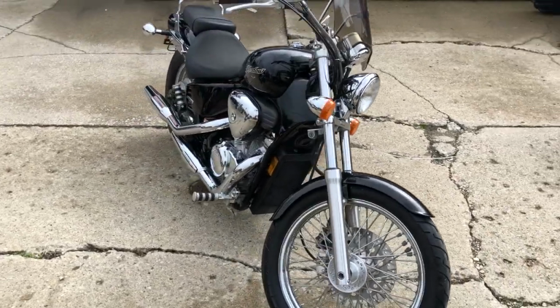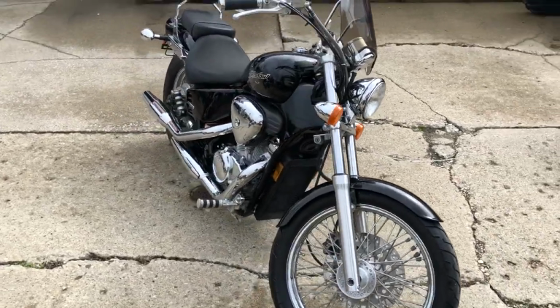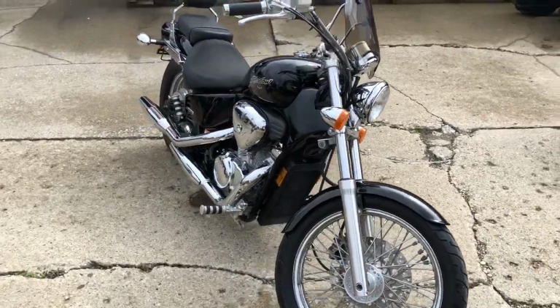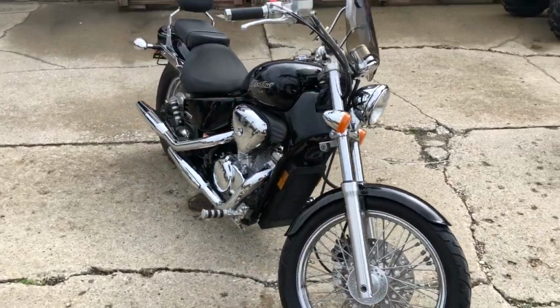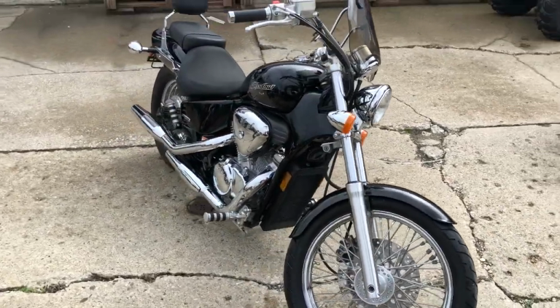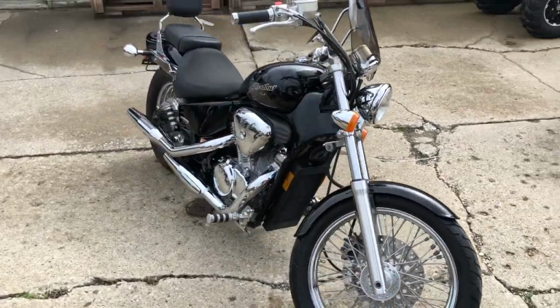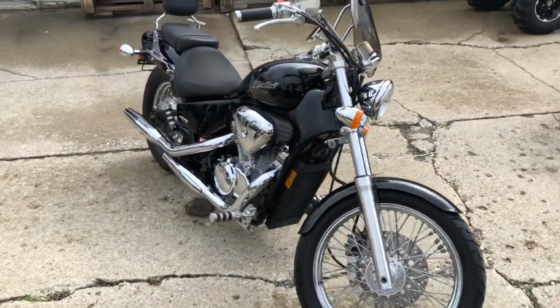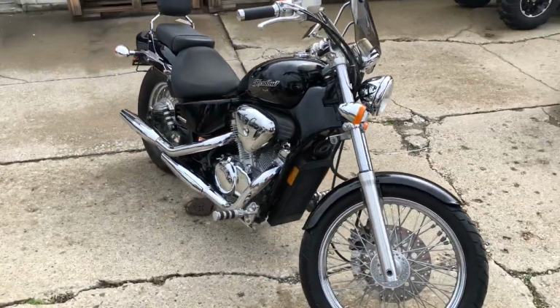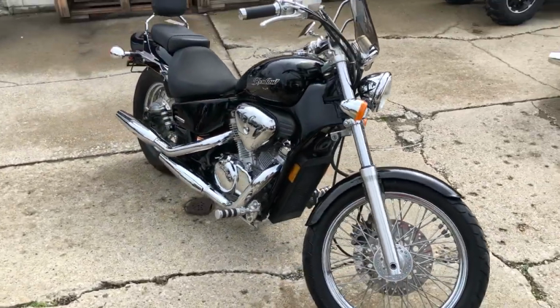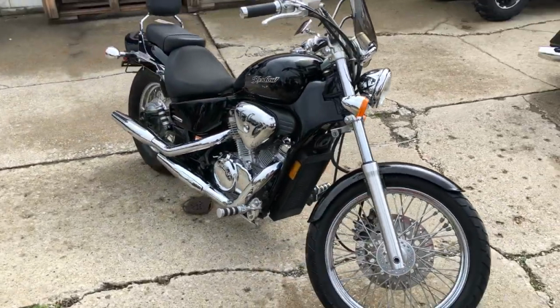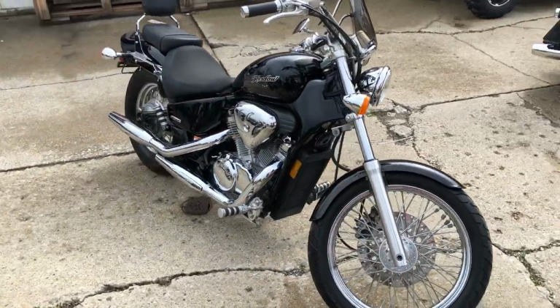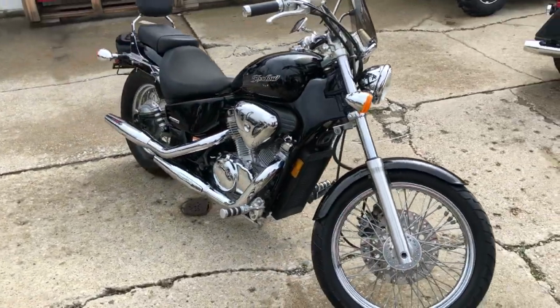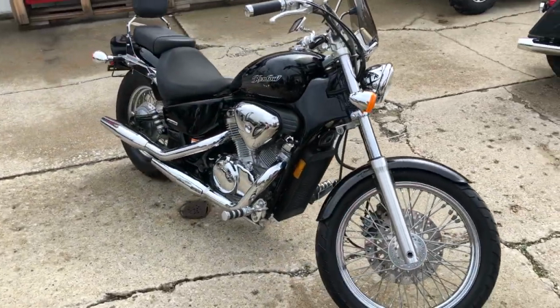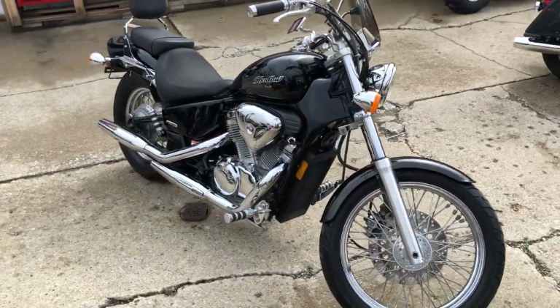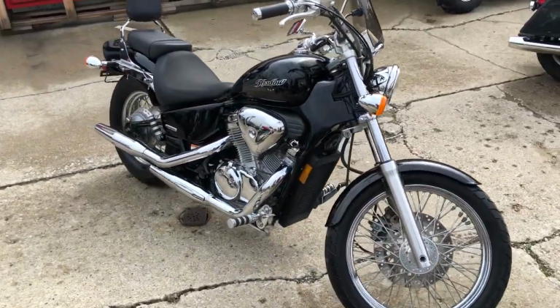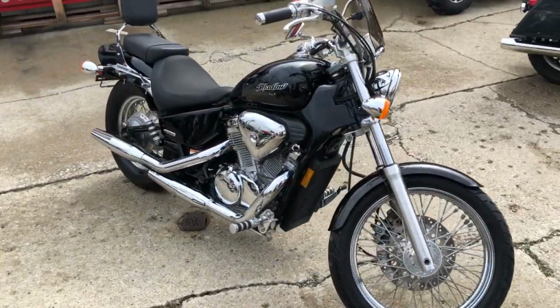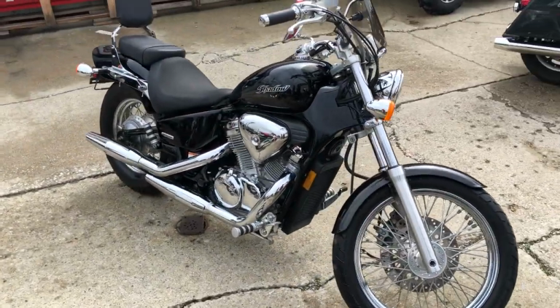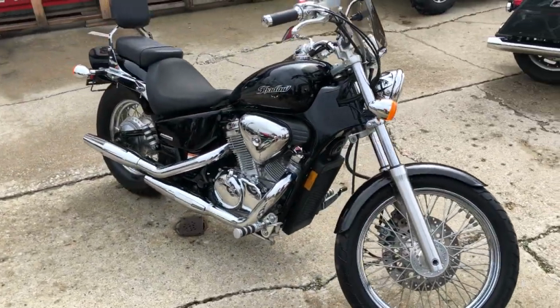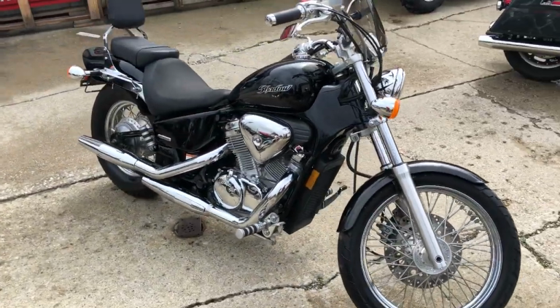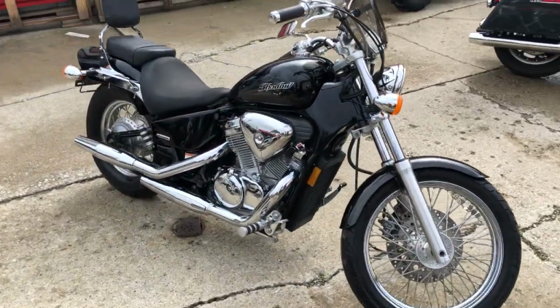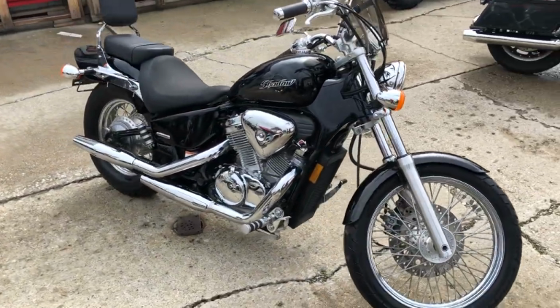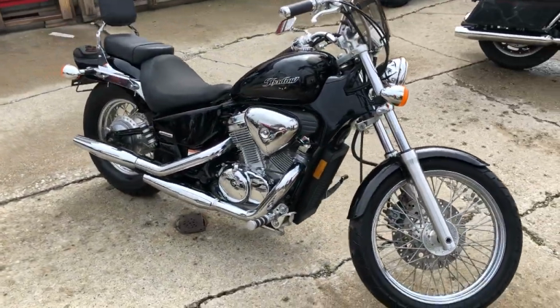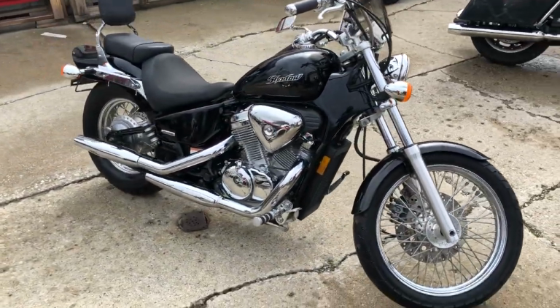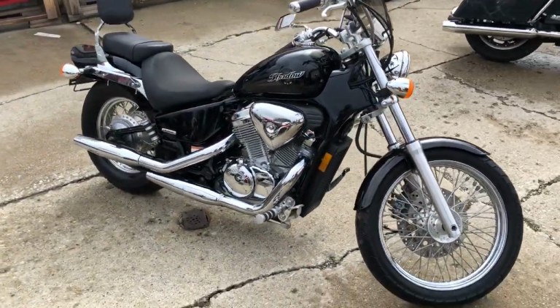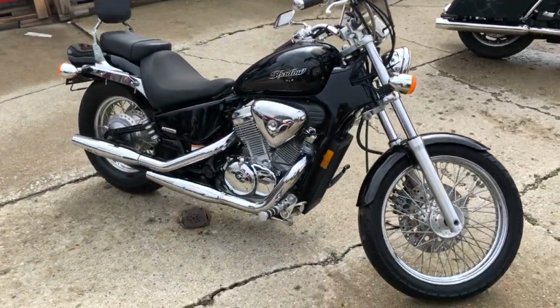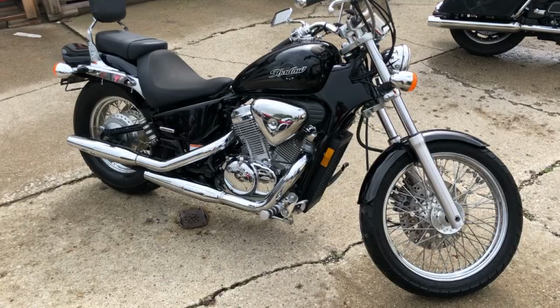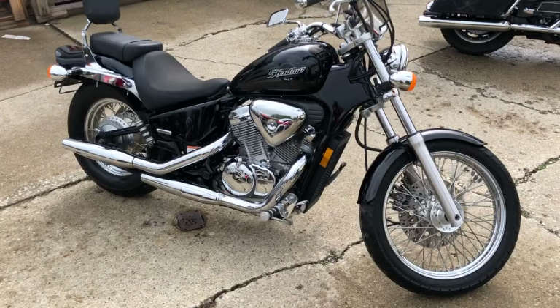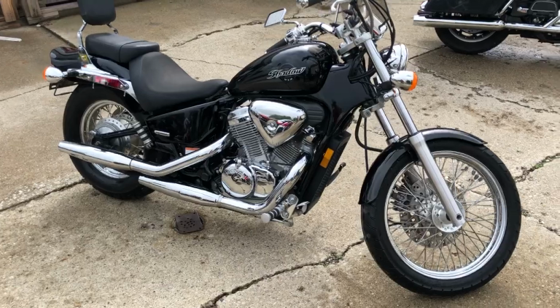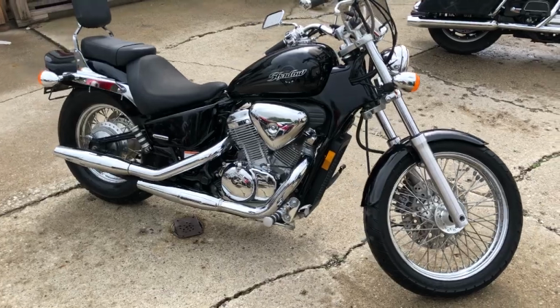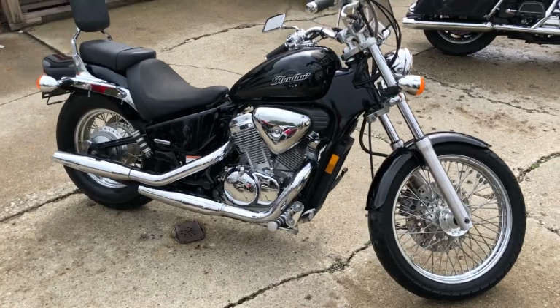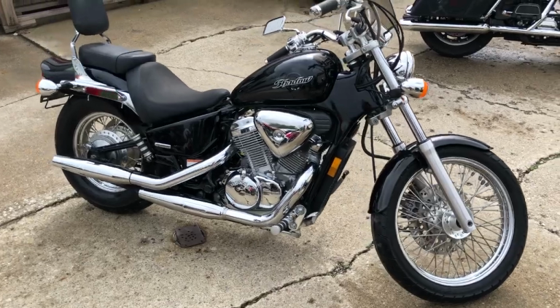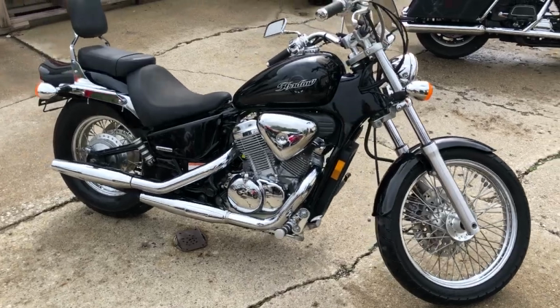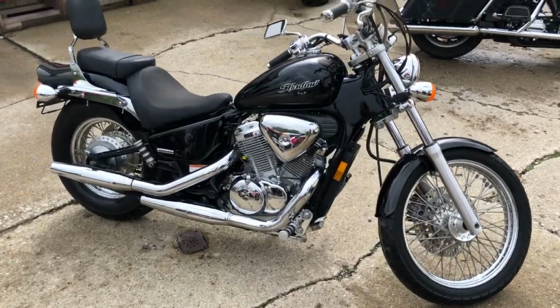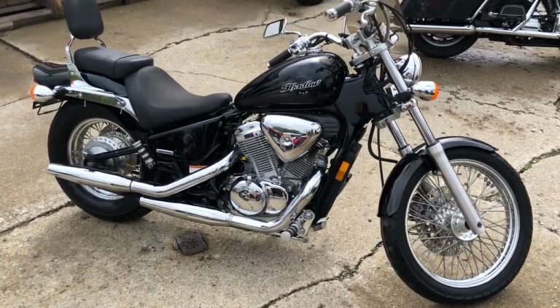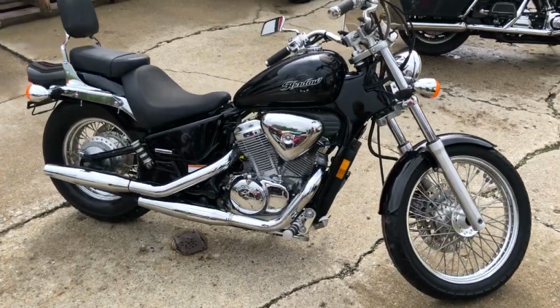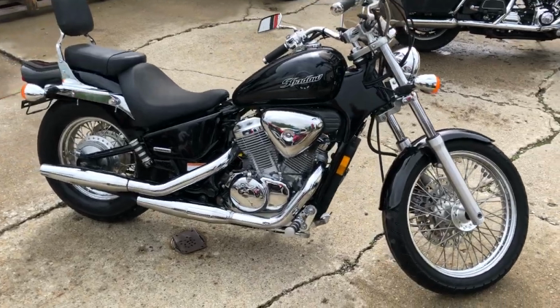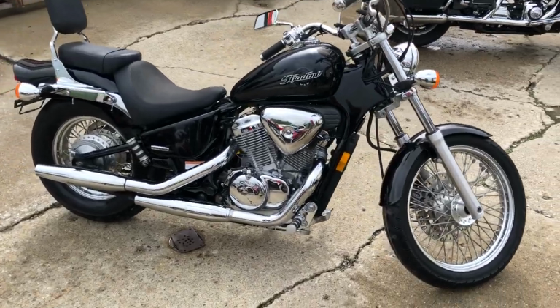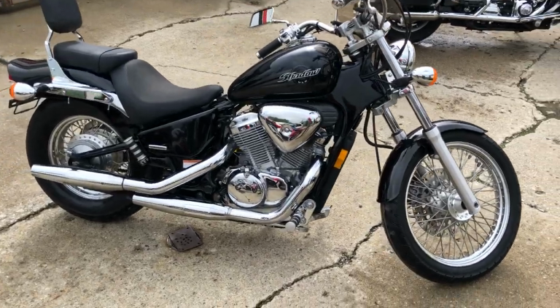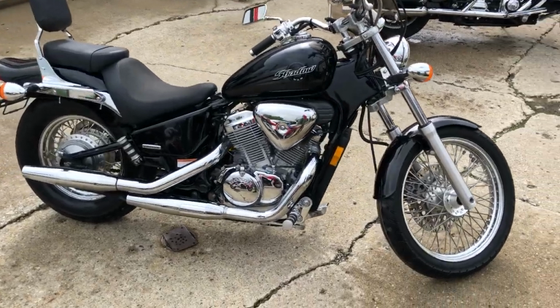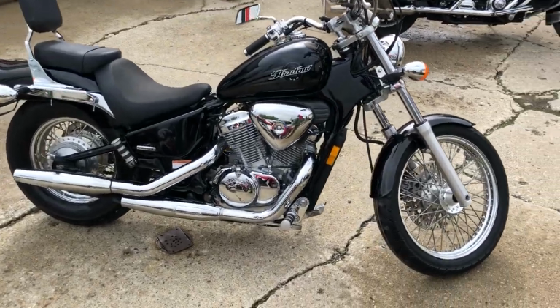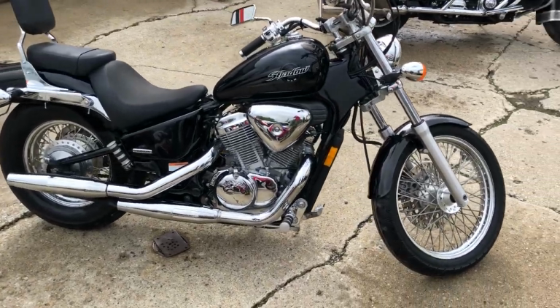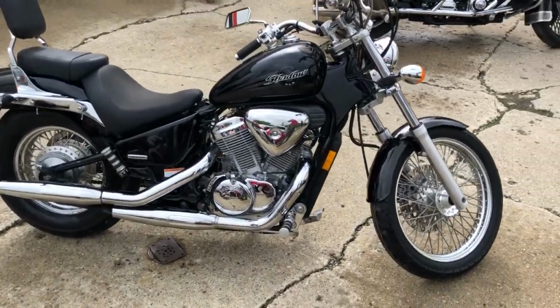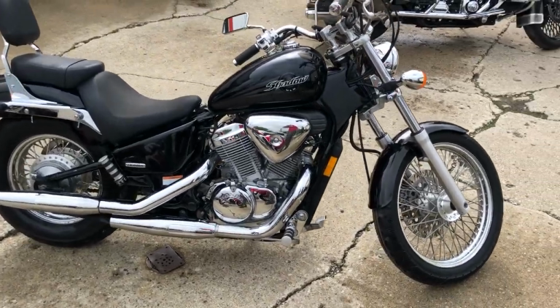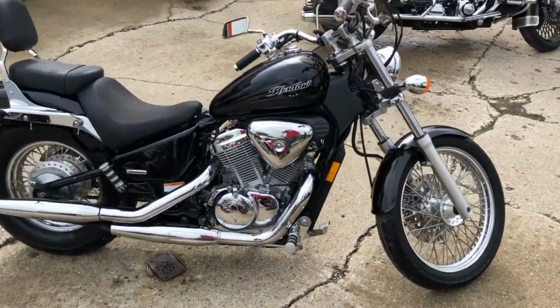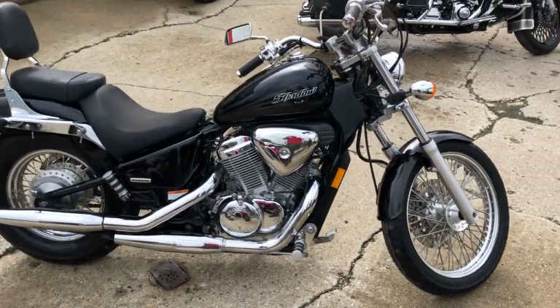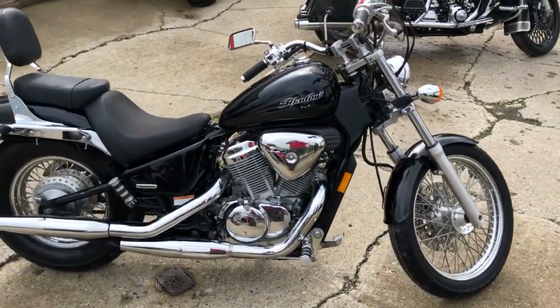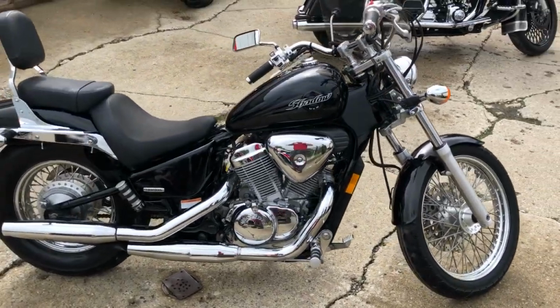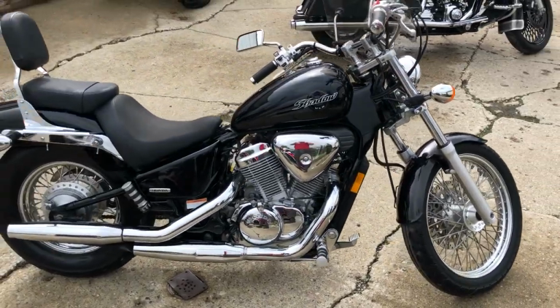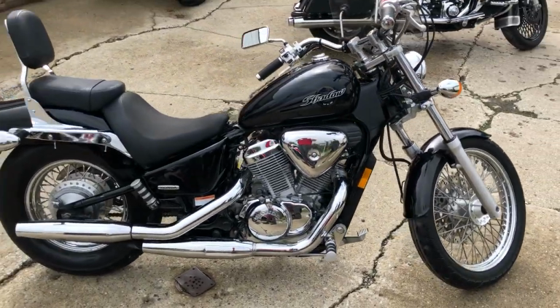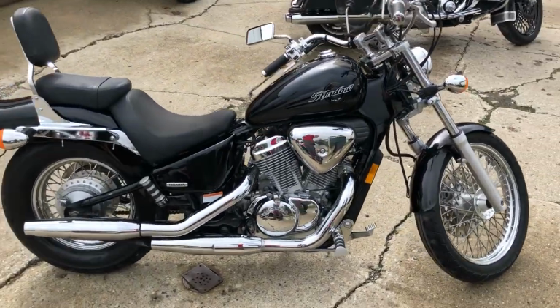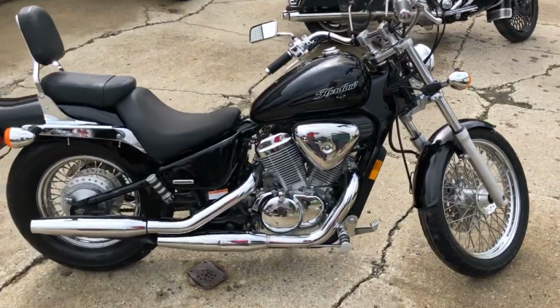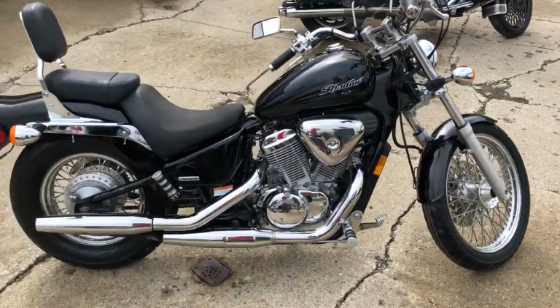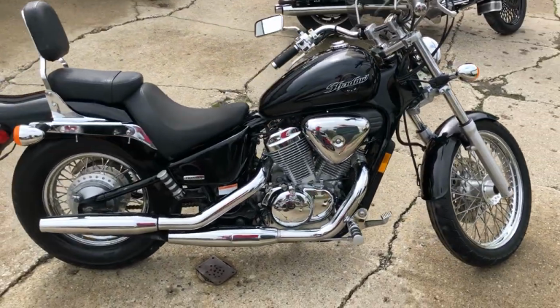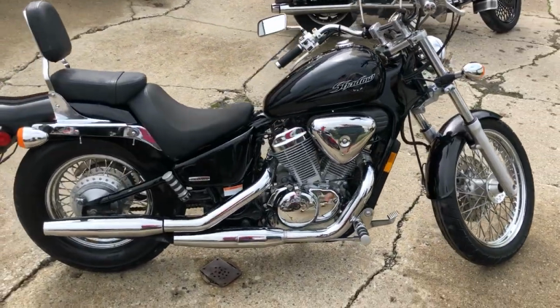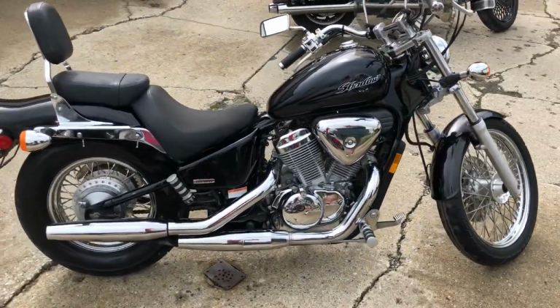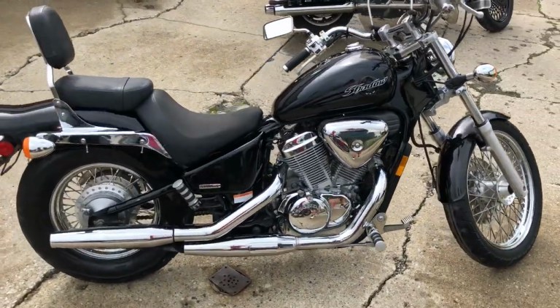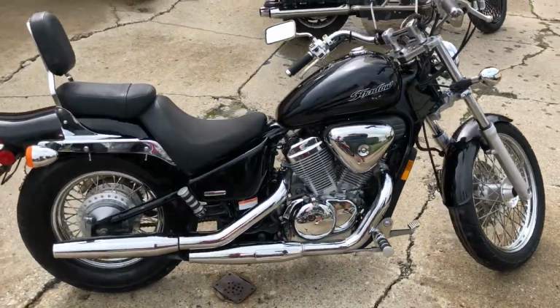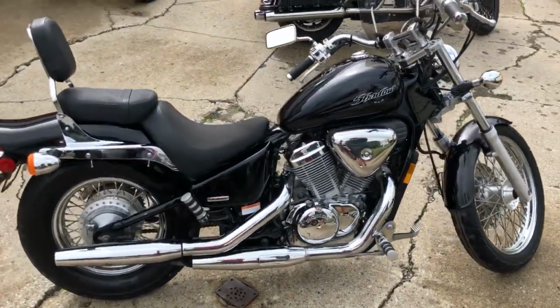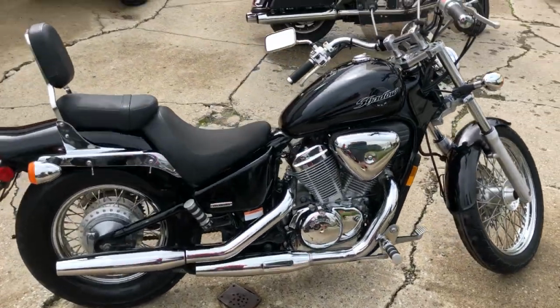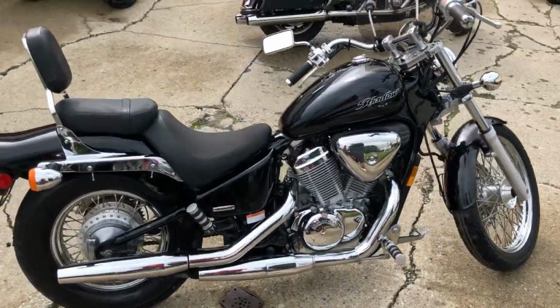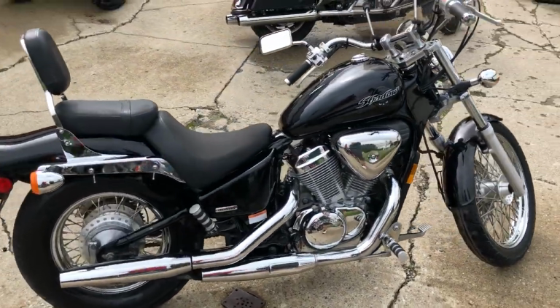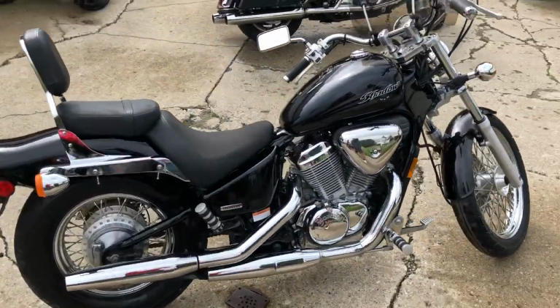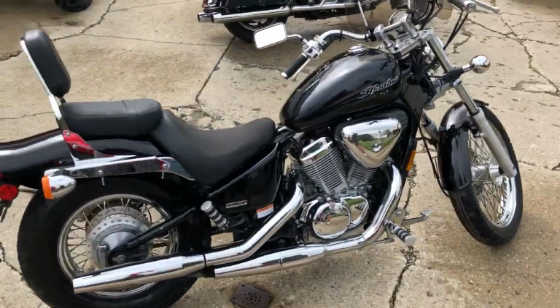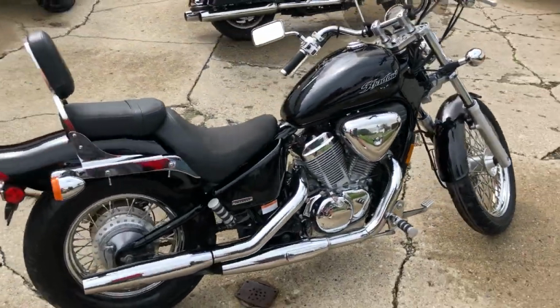Super clean, paint shines like new, chrome is flawless. Just serviced at your authorized Honda dealership — inspected, all the fluids have been changed.